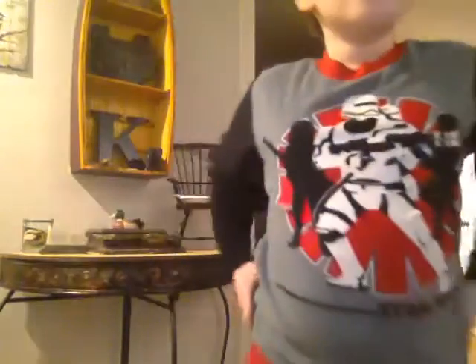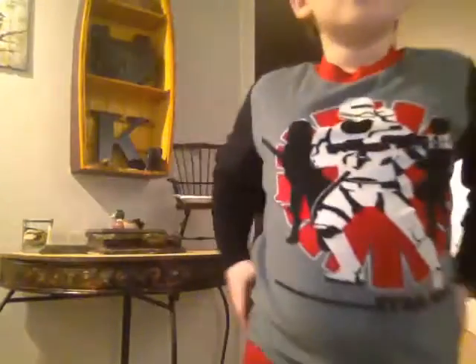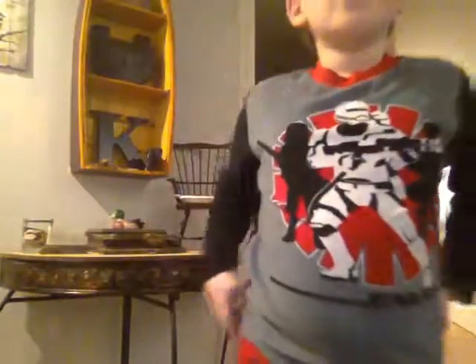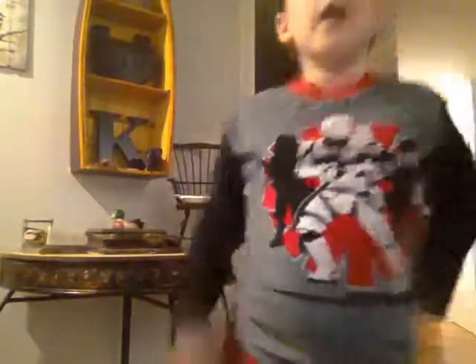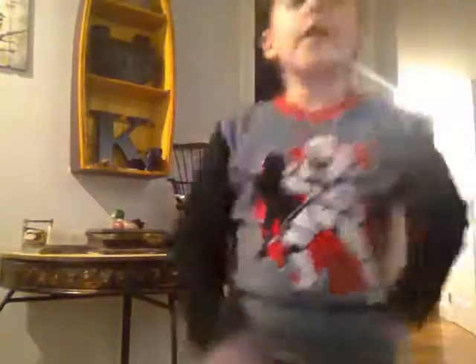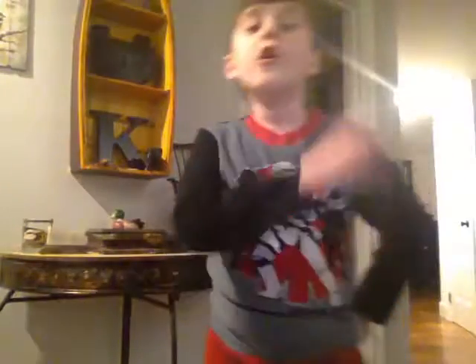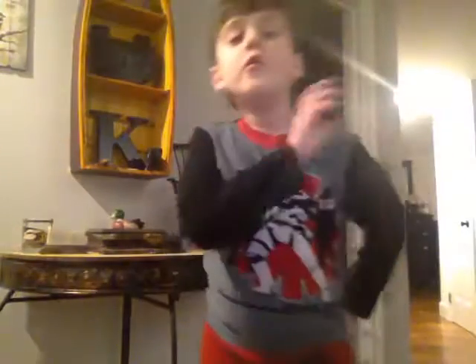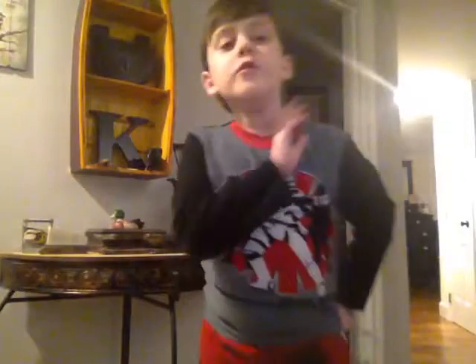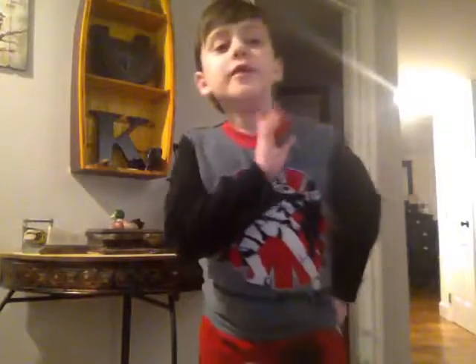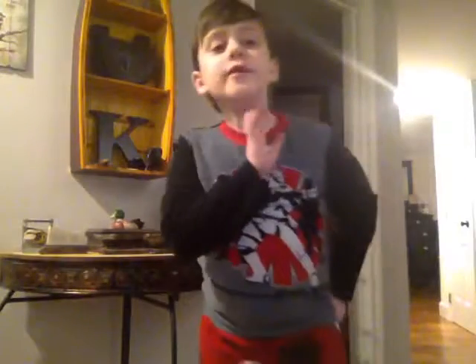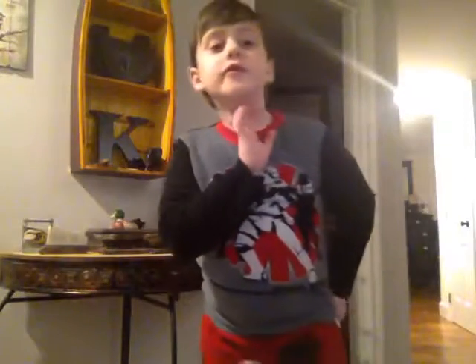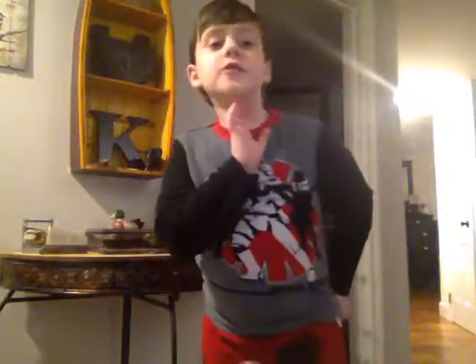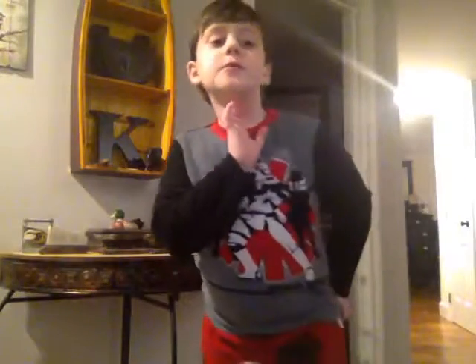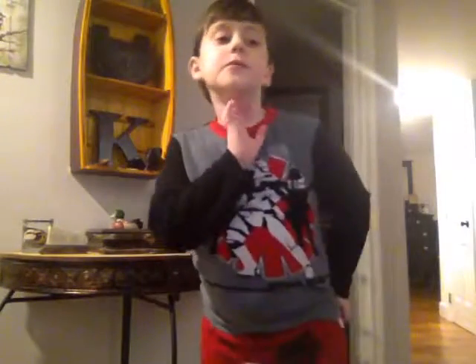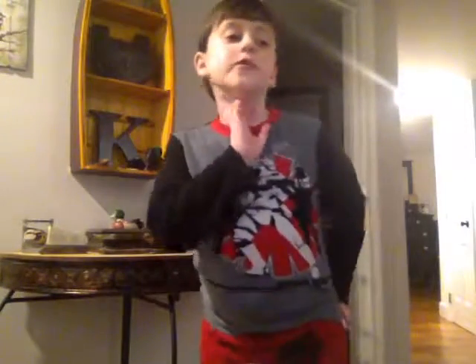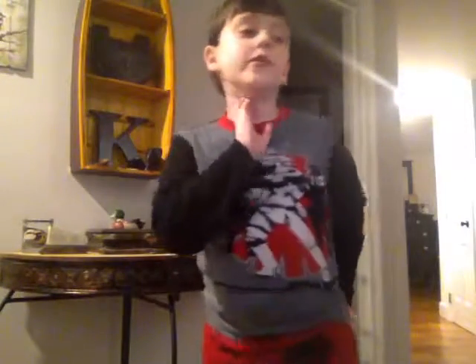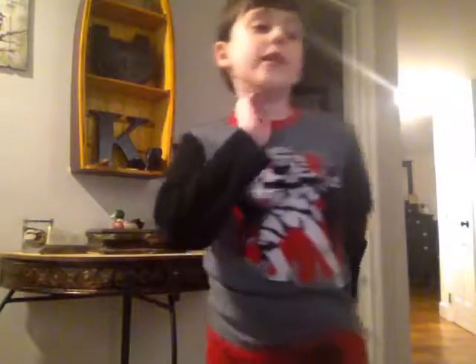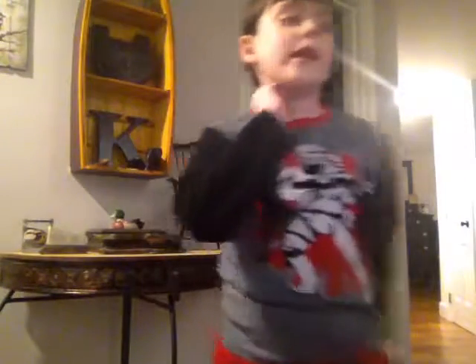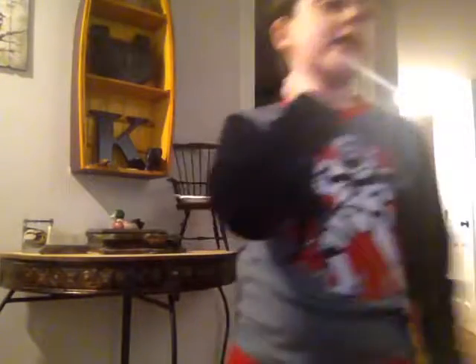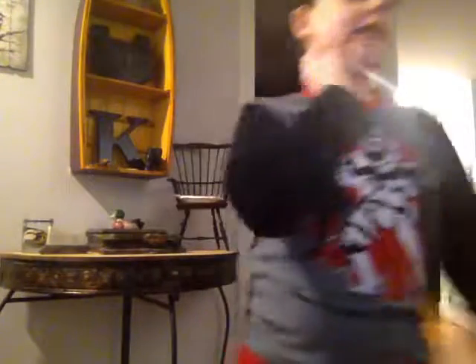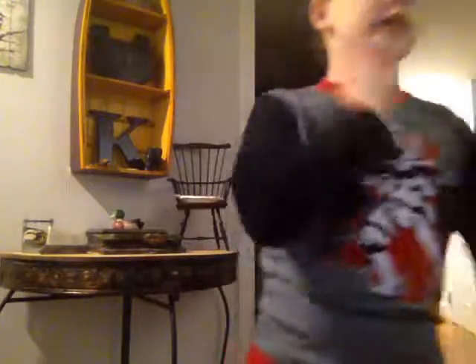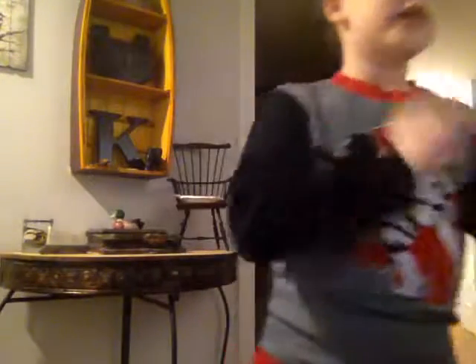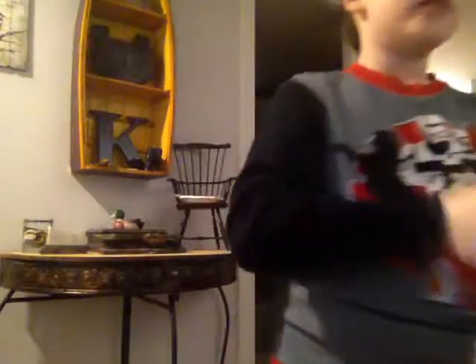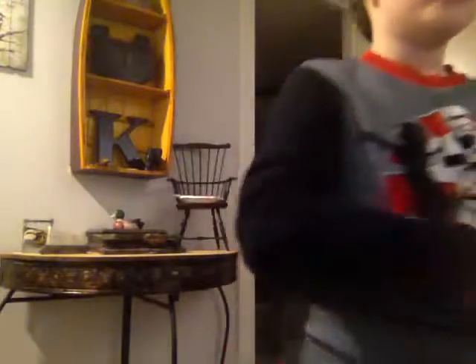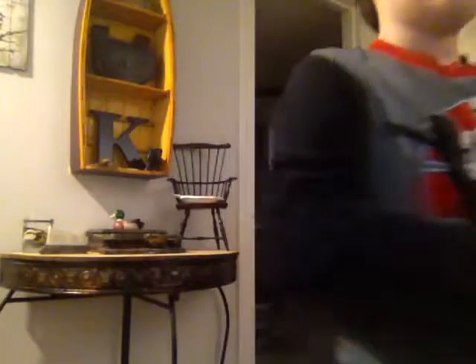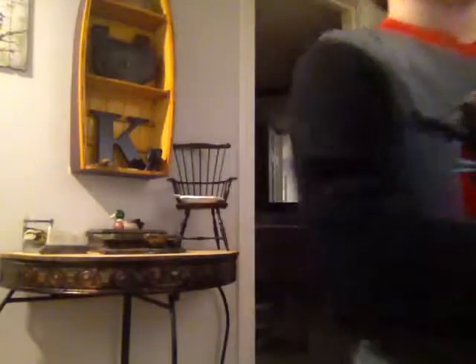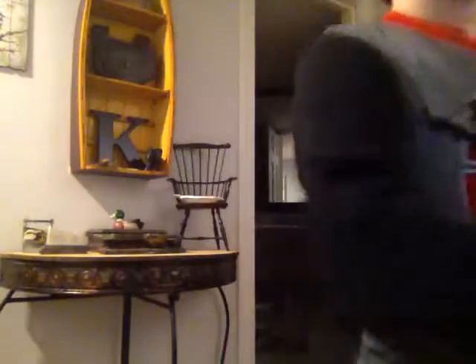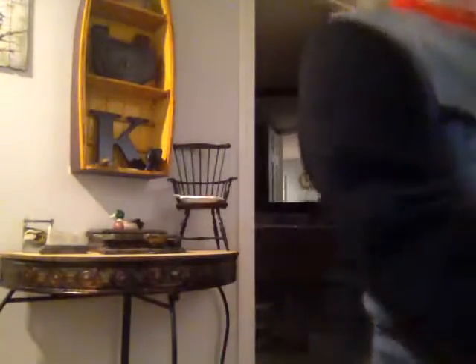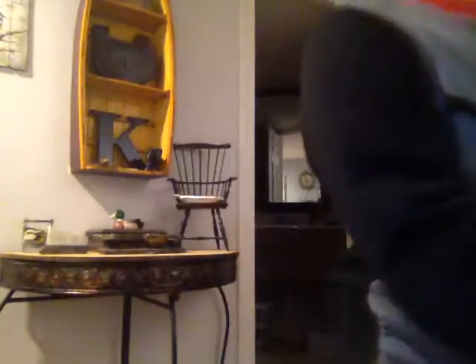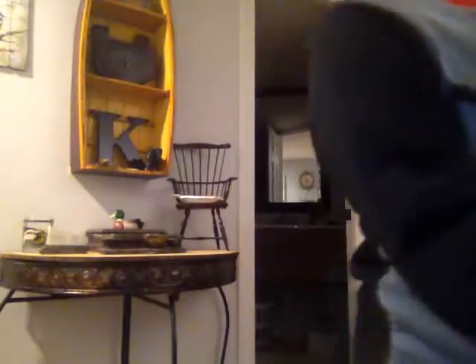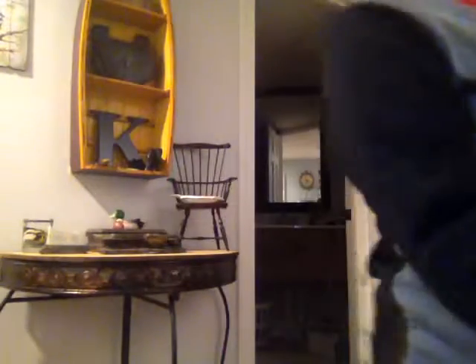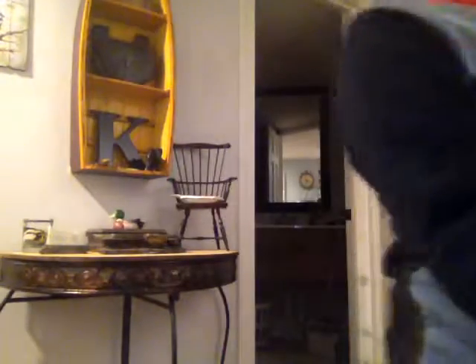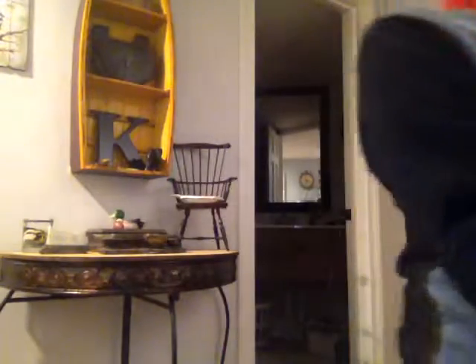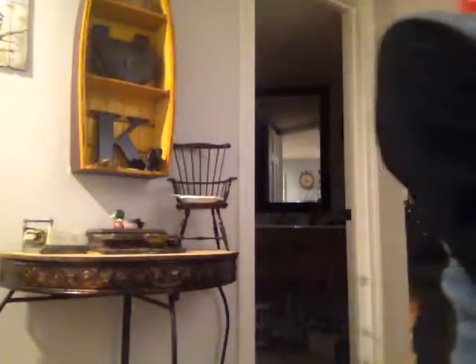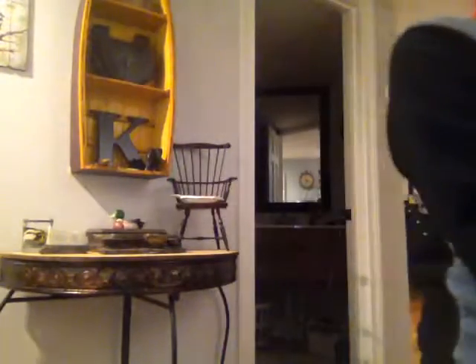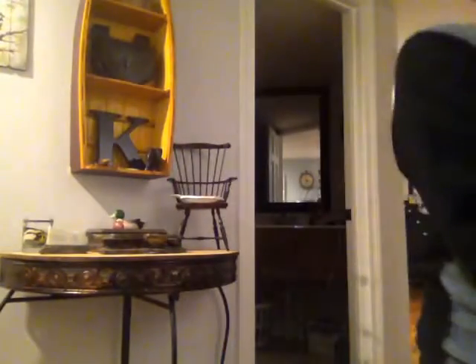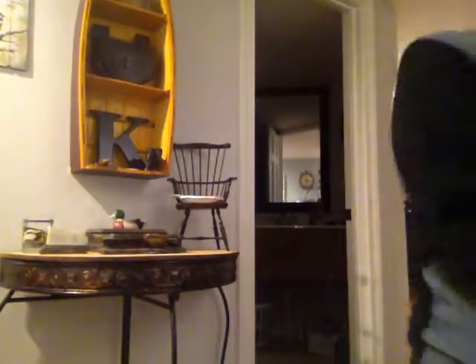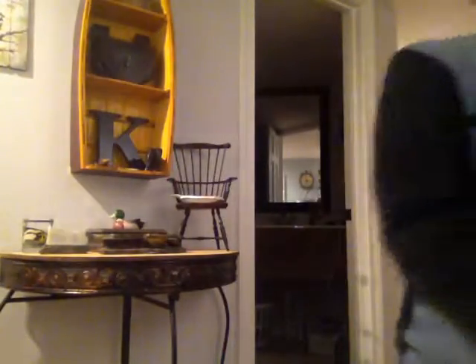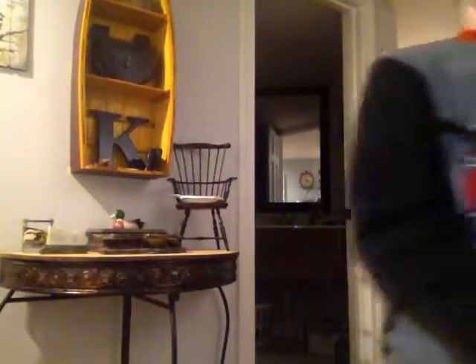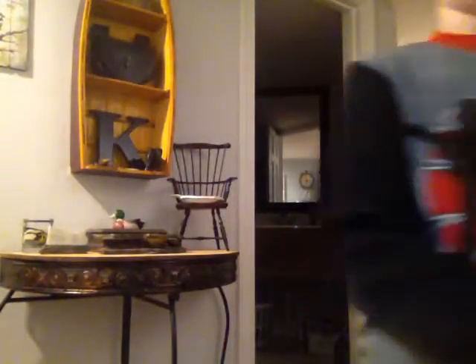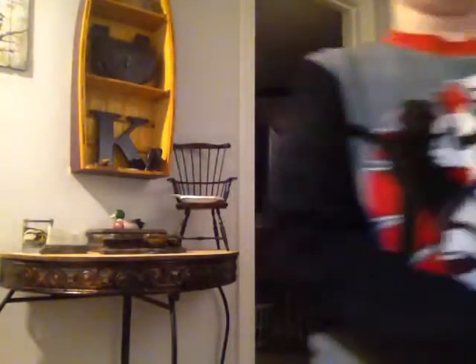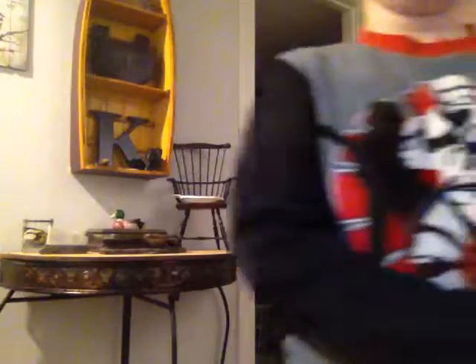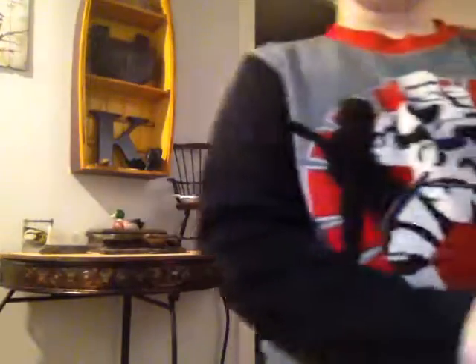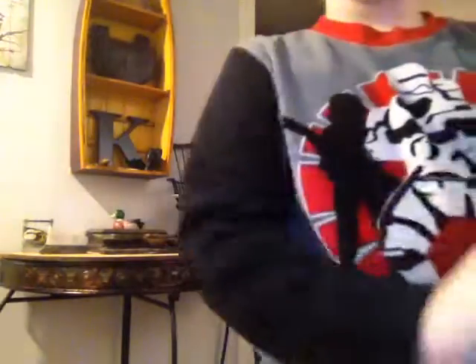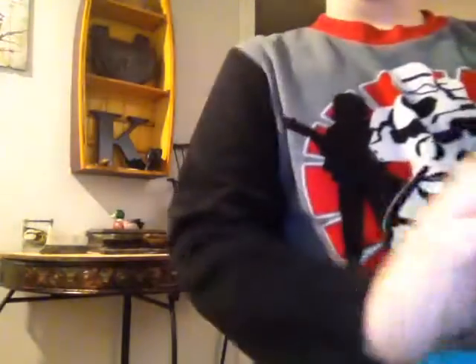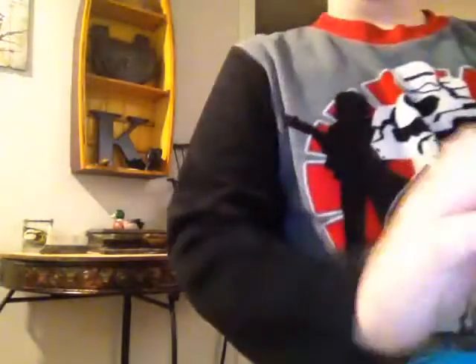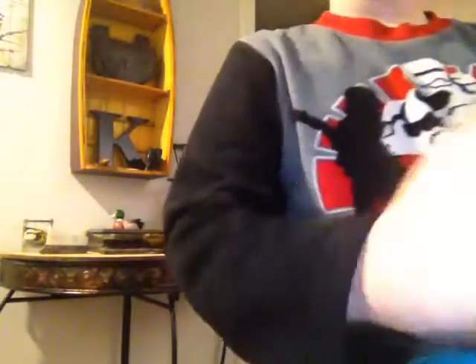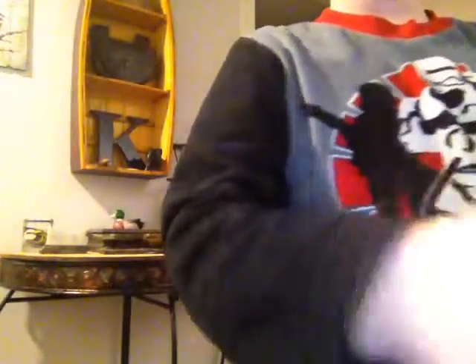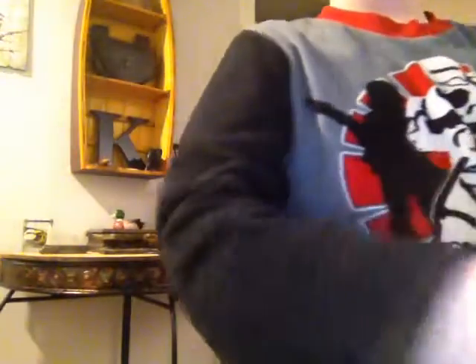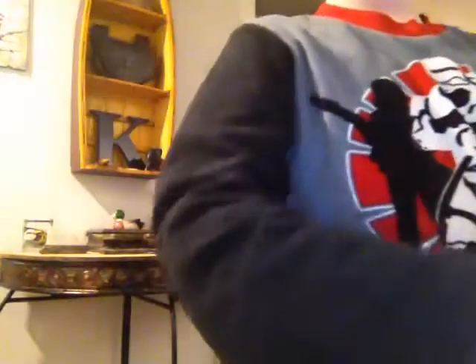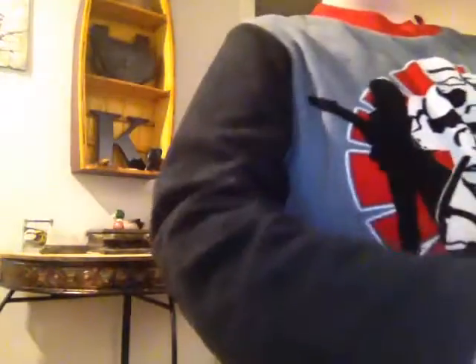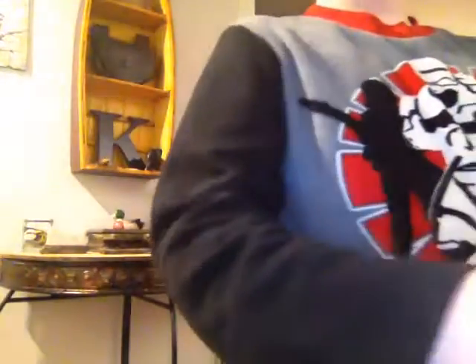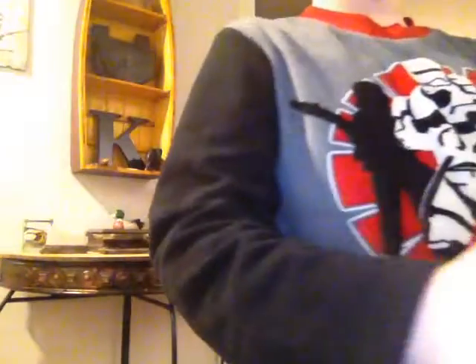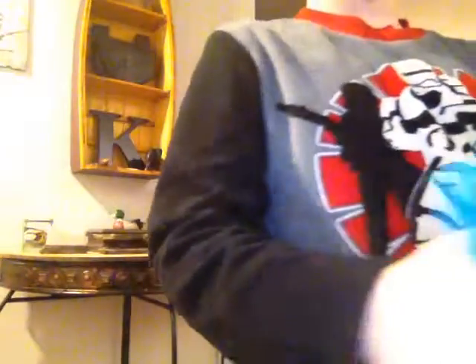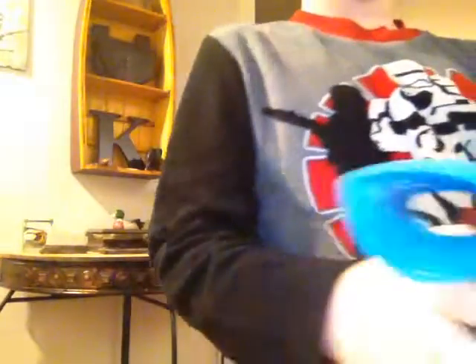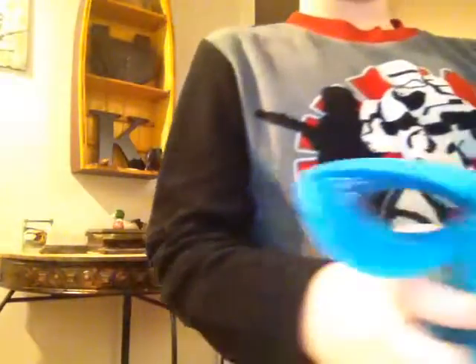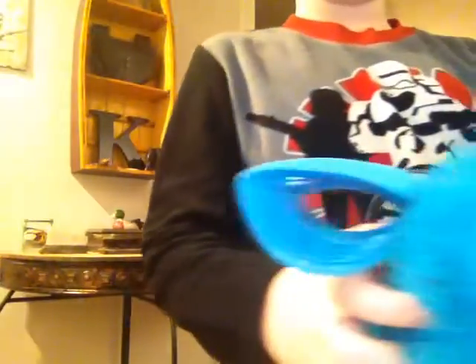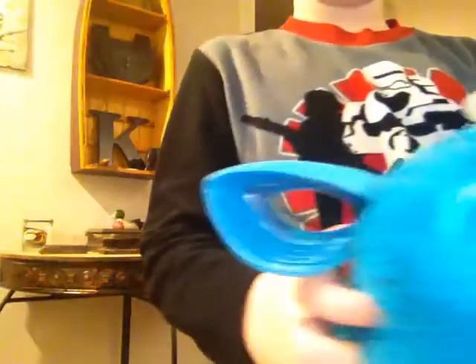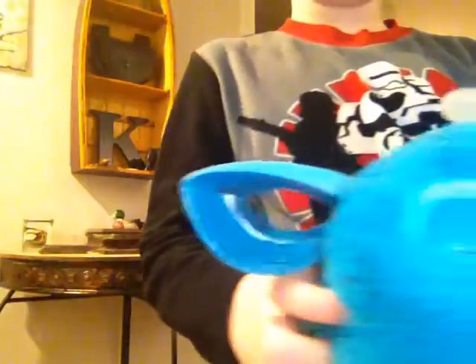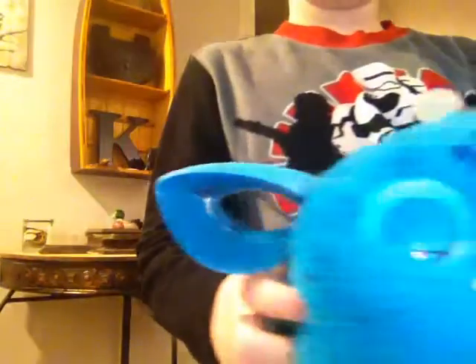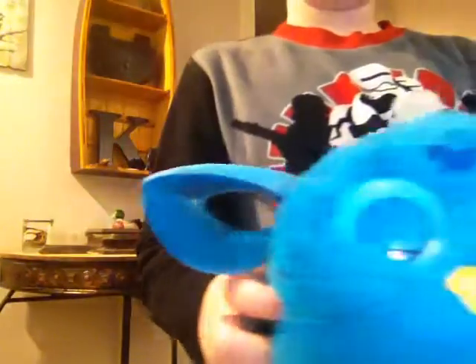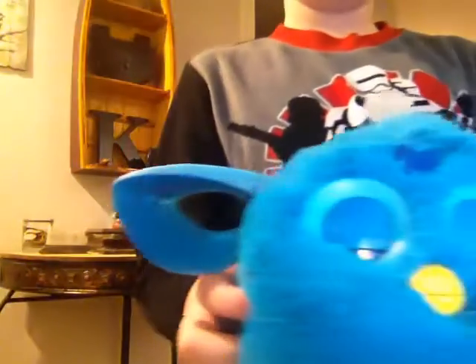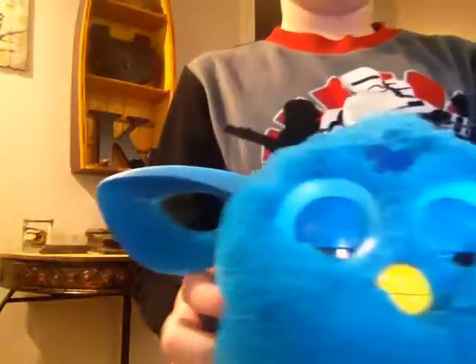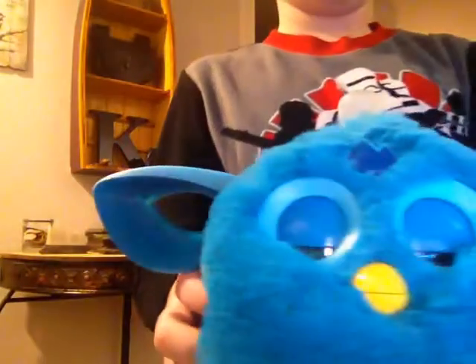Hello YouTube, and today I'm going to be playing with my cute little Furby right here.